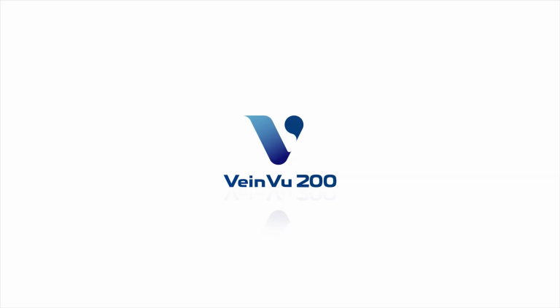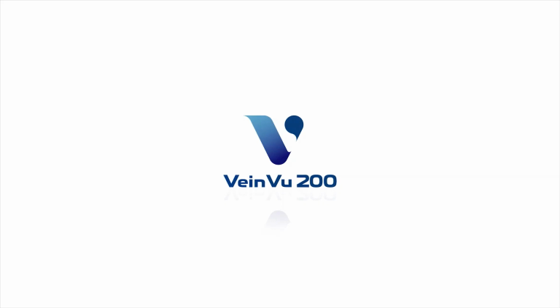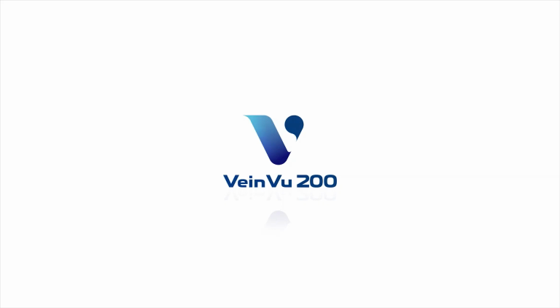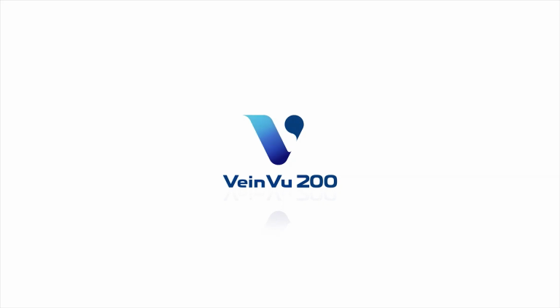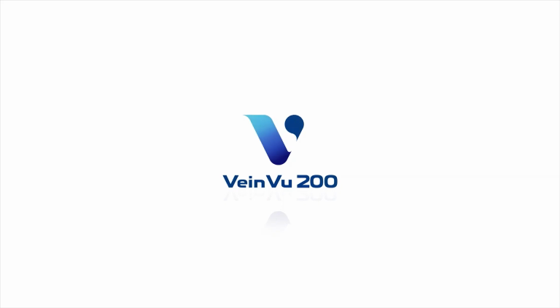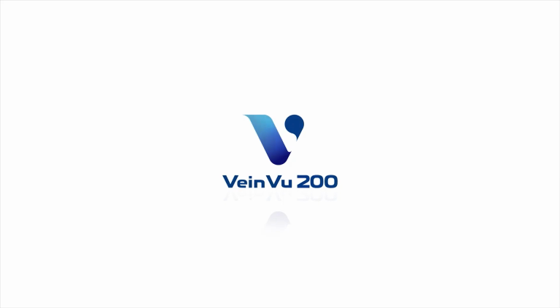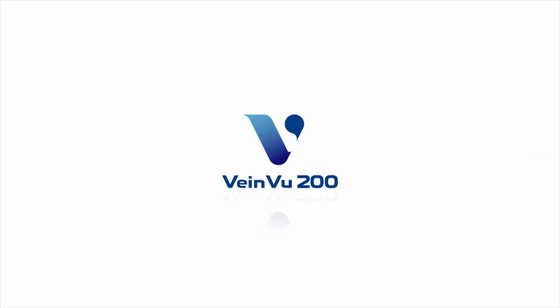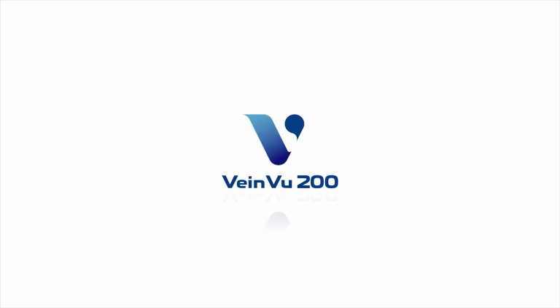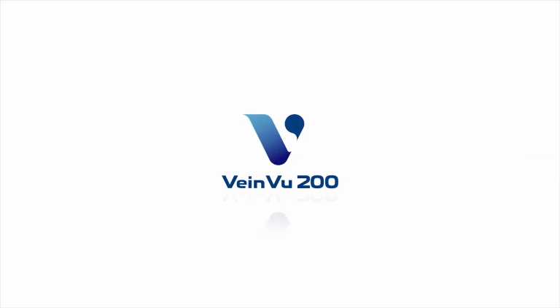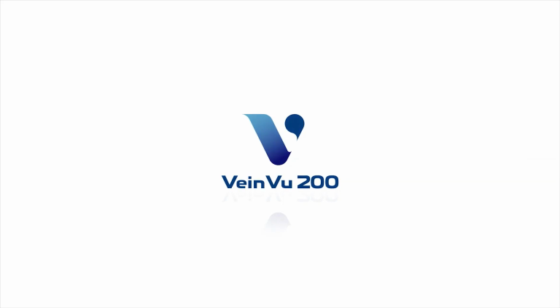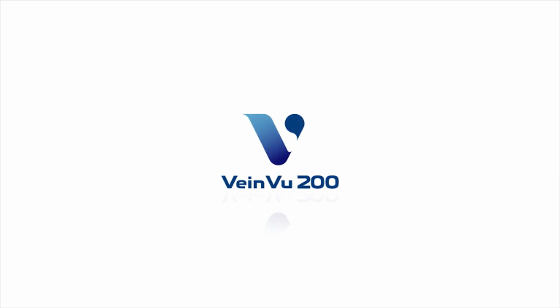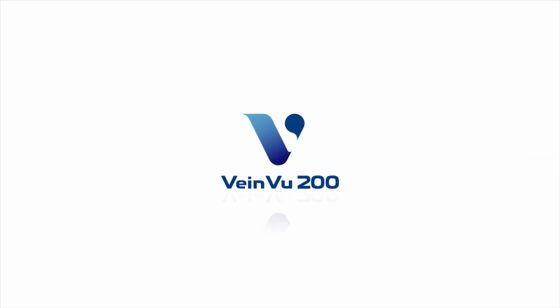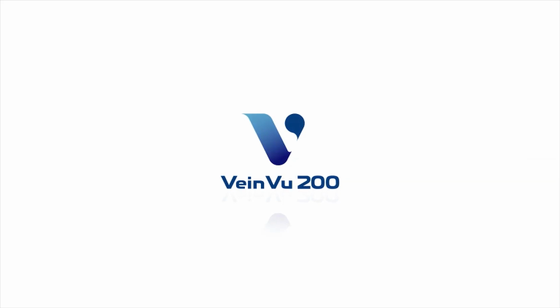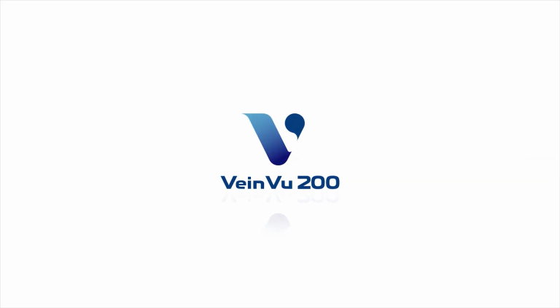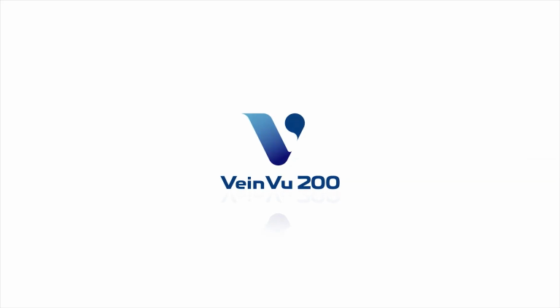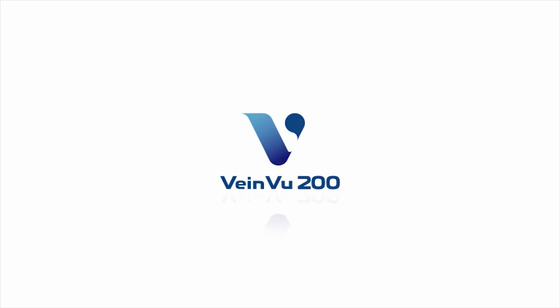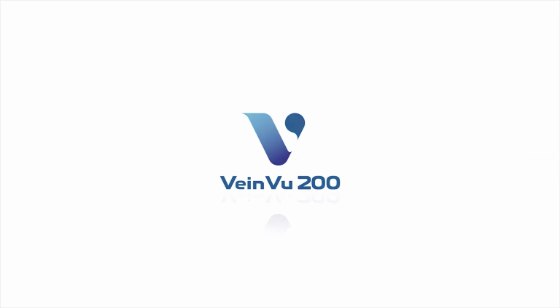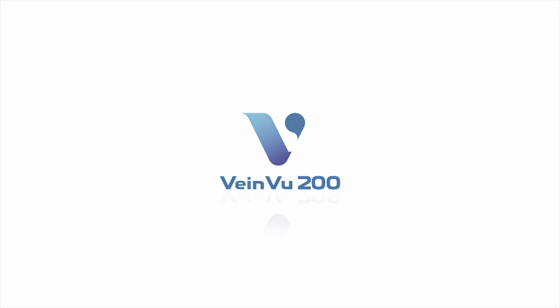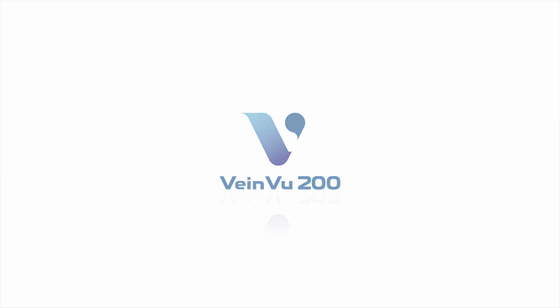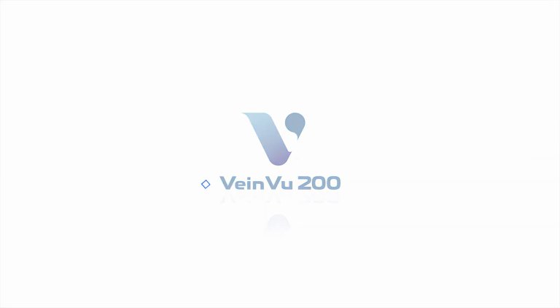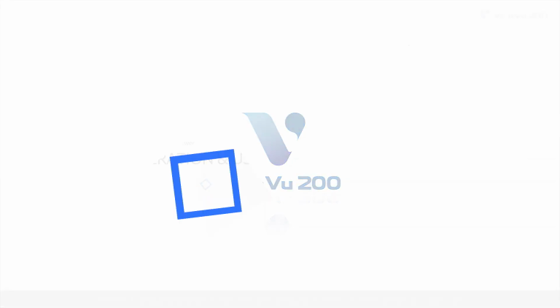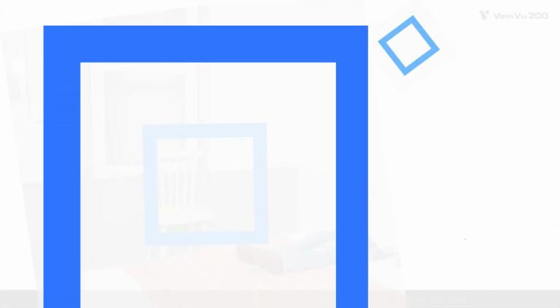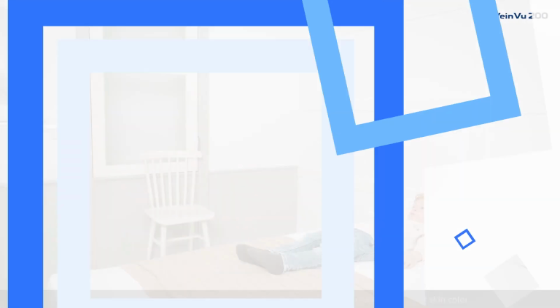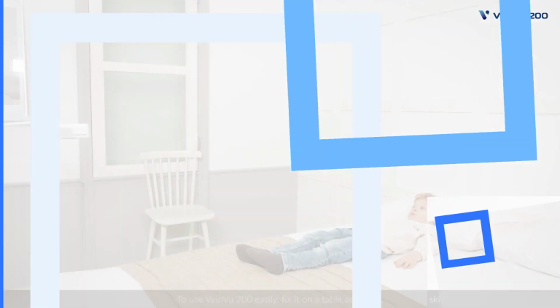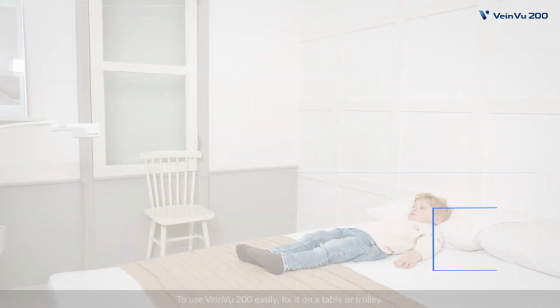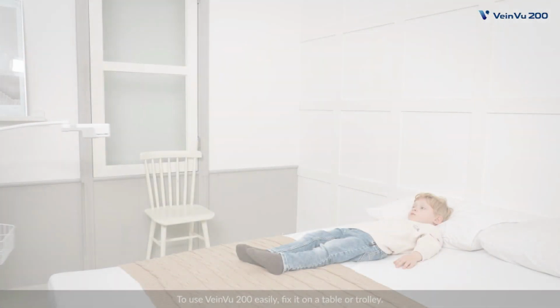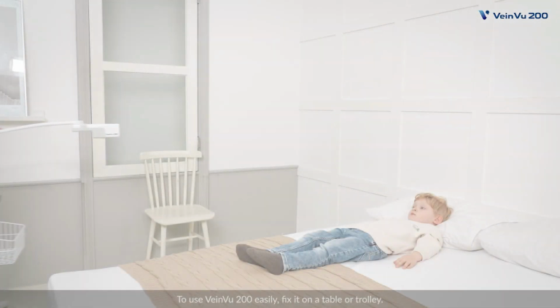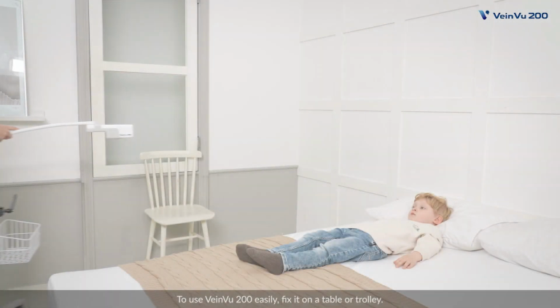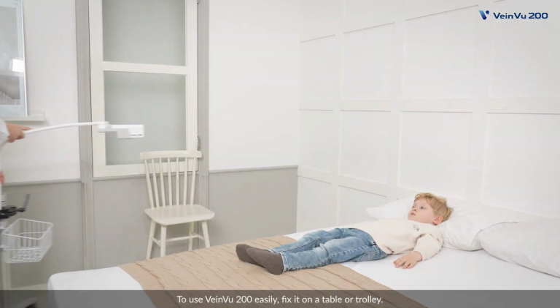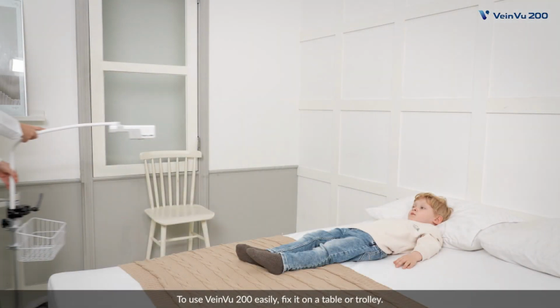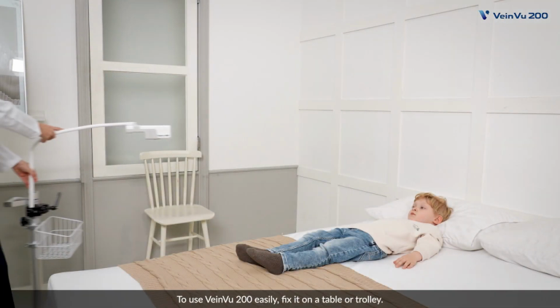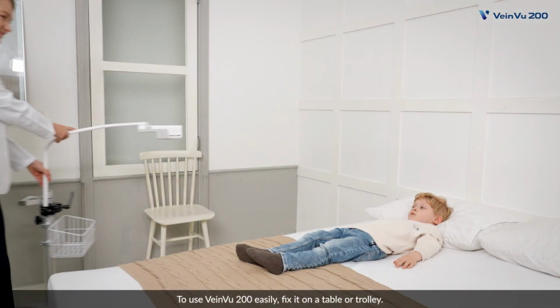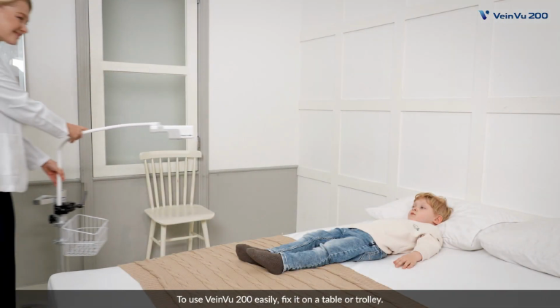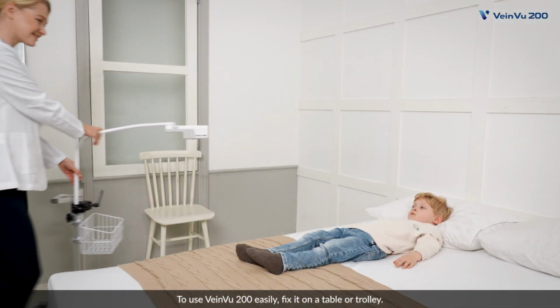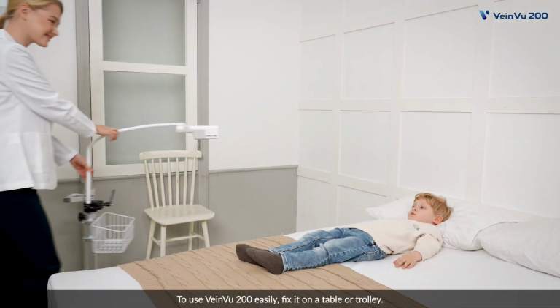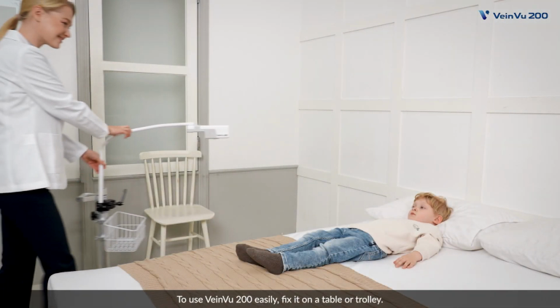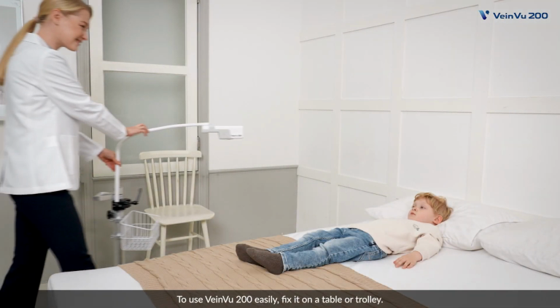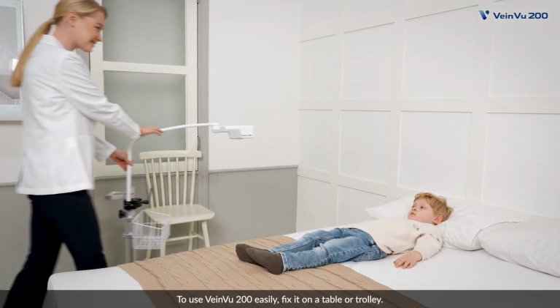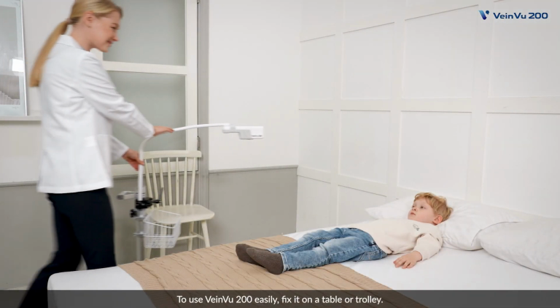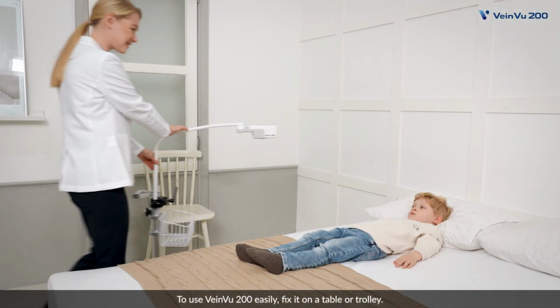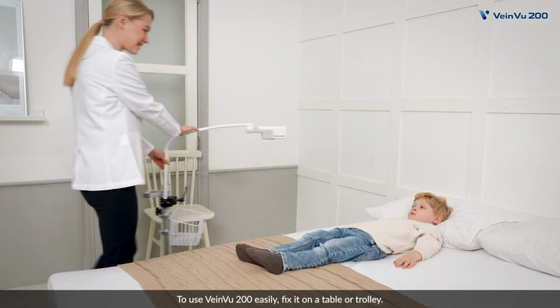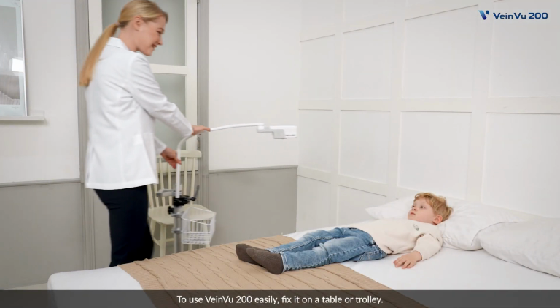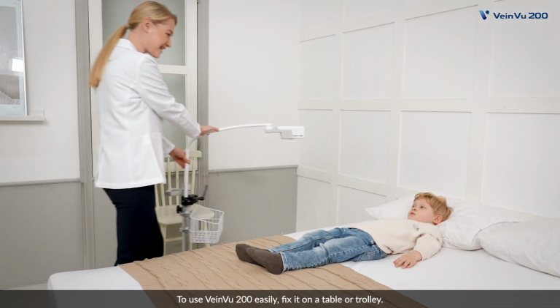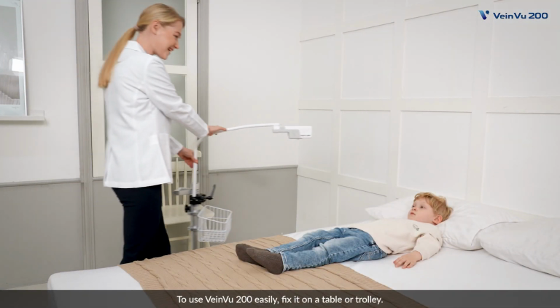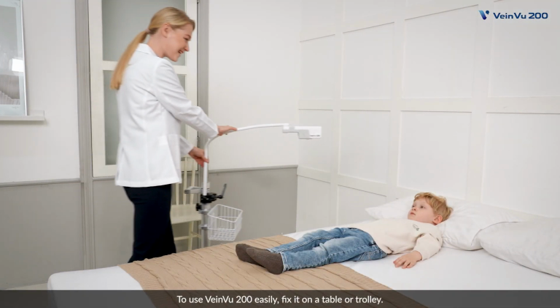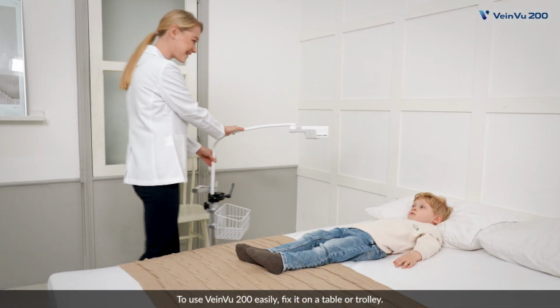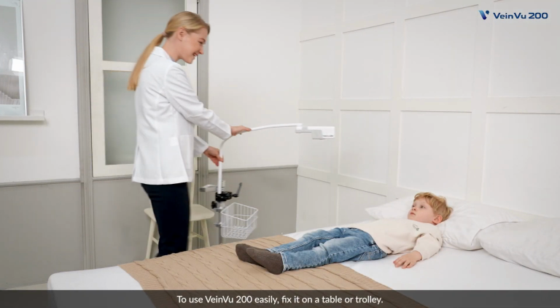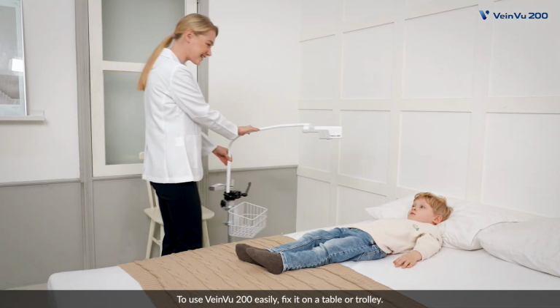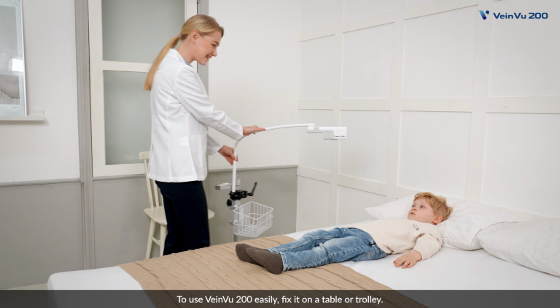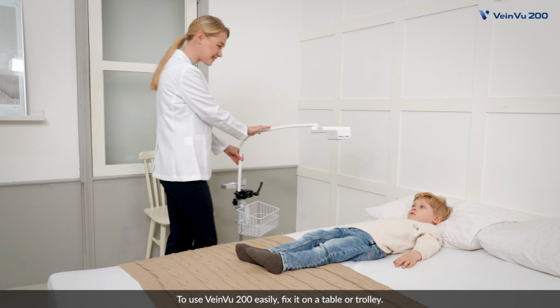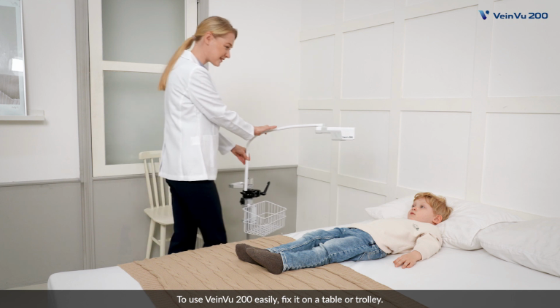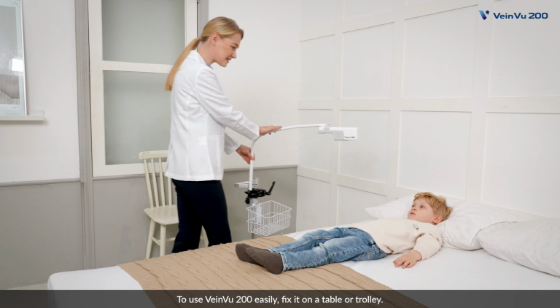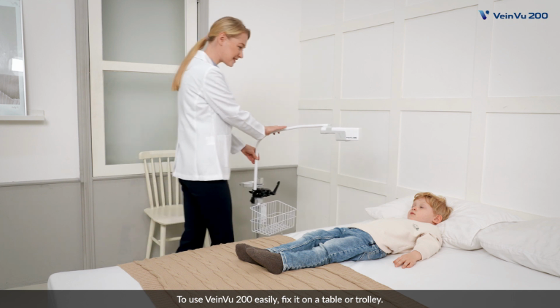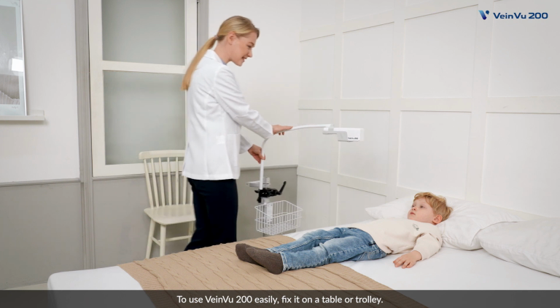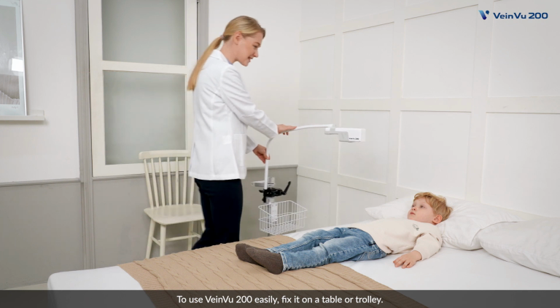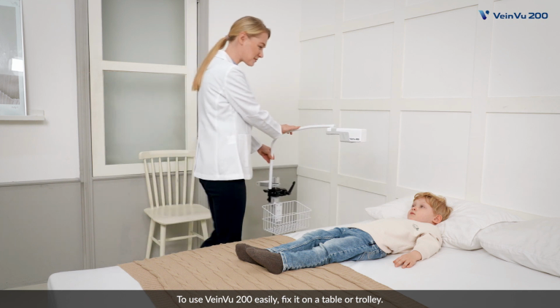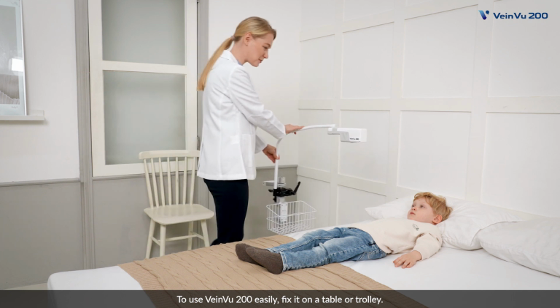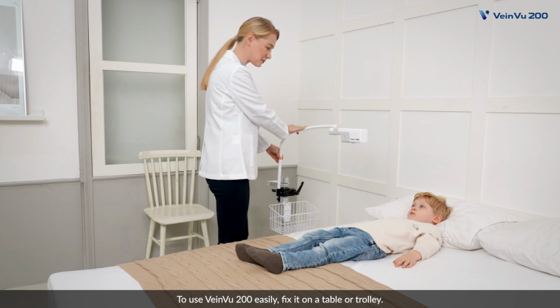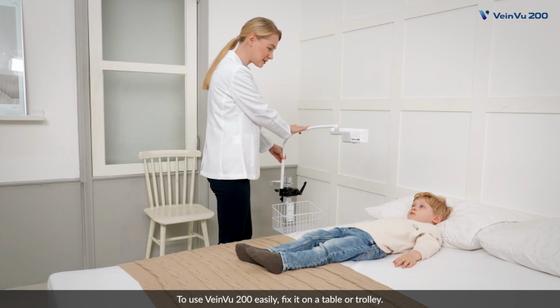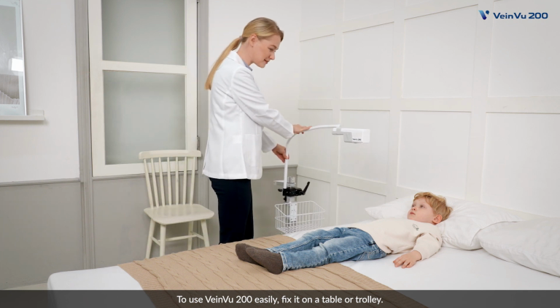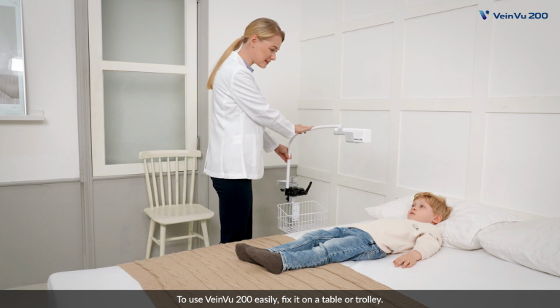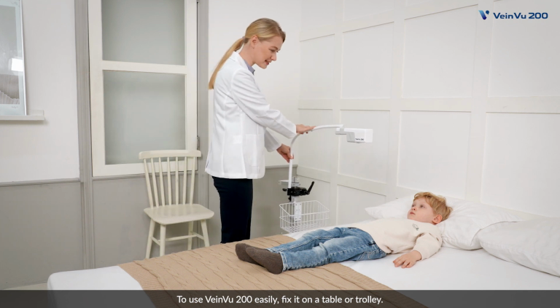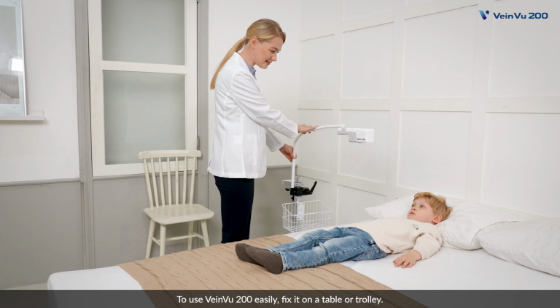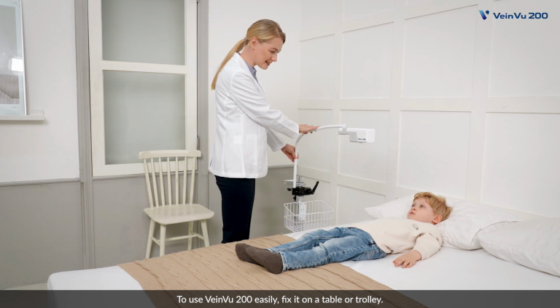VainView 200. To use VainView 200 easily, fix it on a table or trolley.